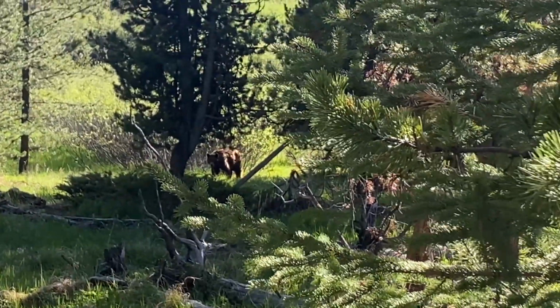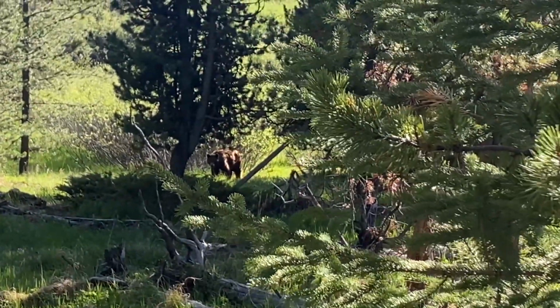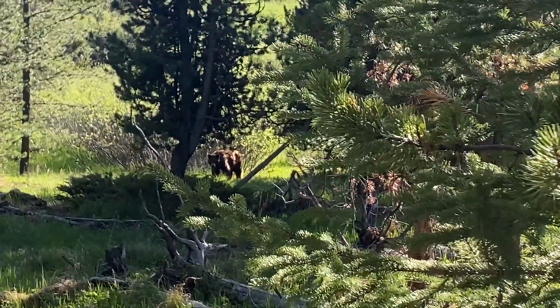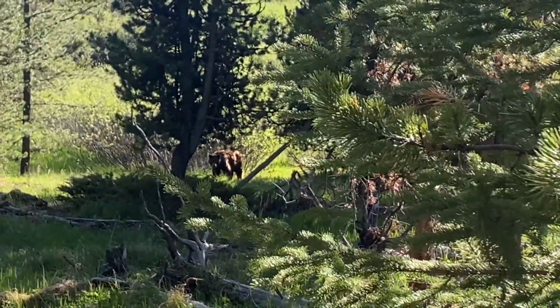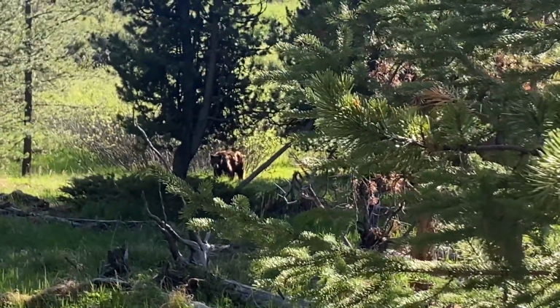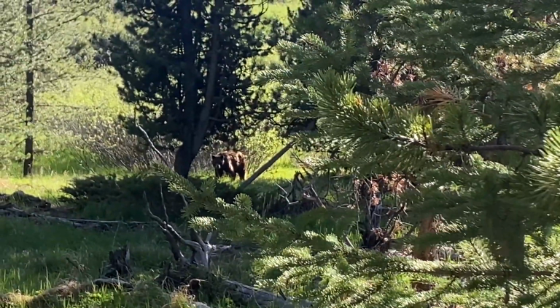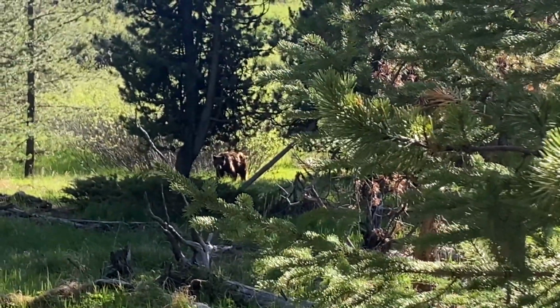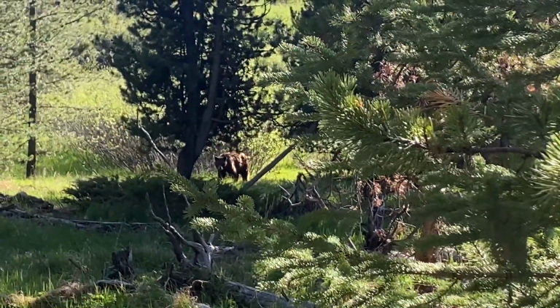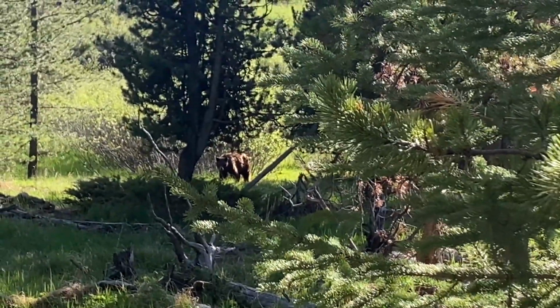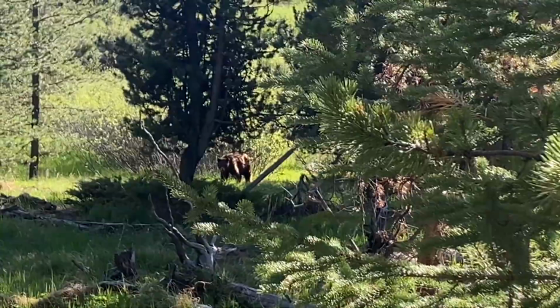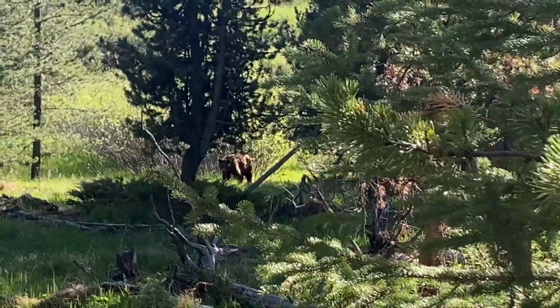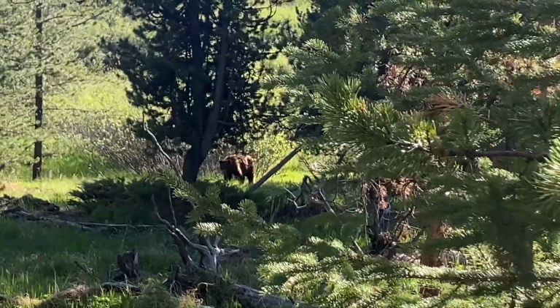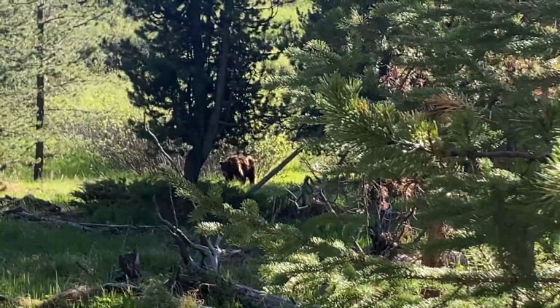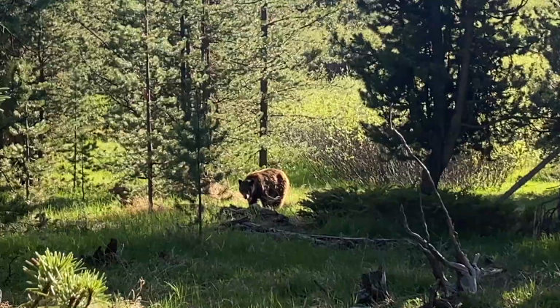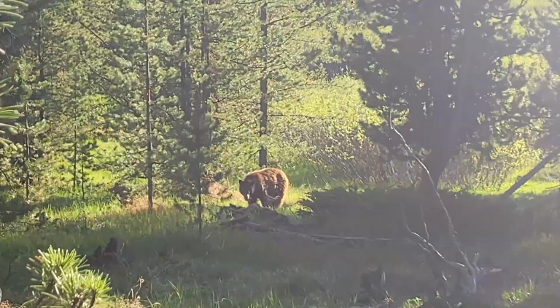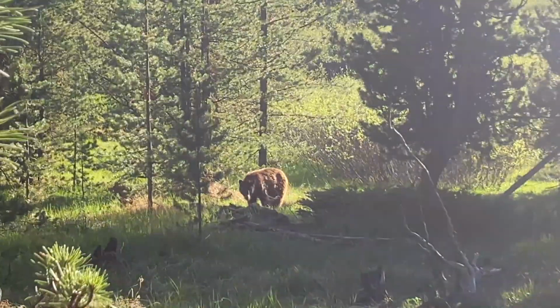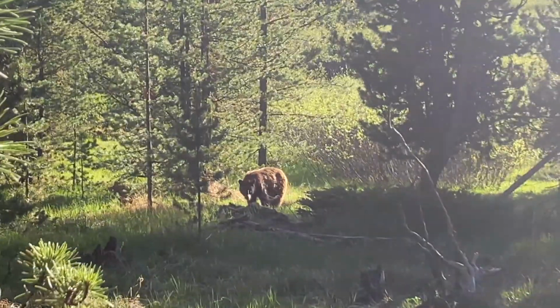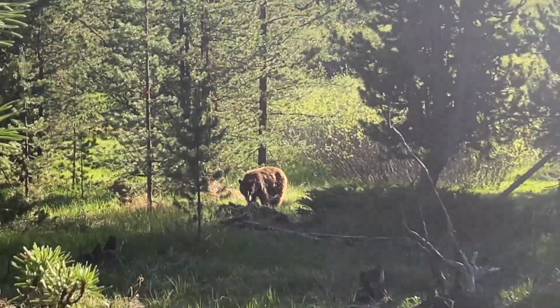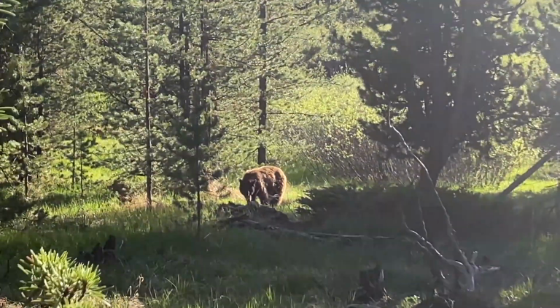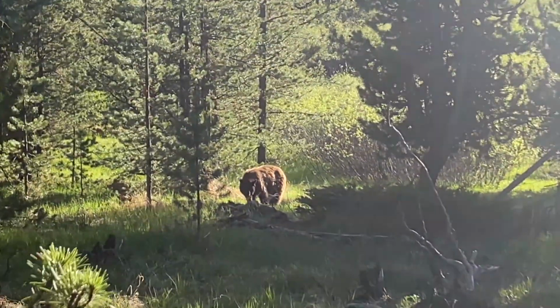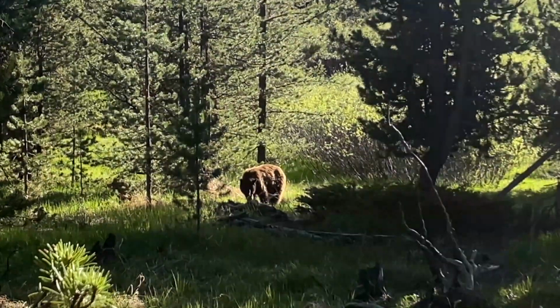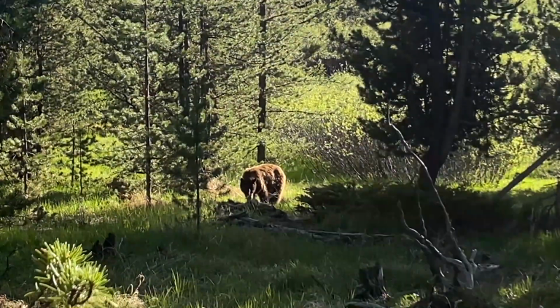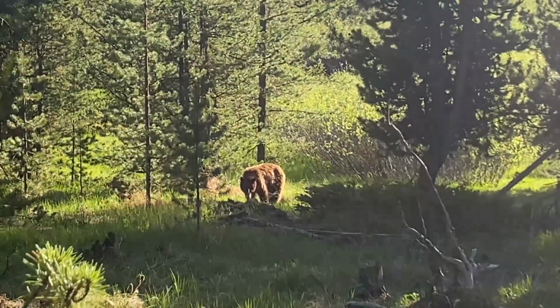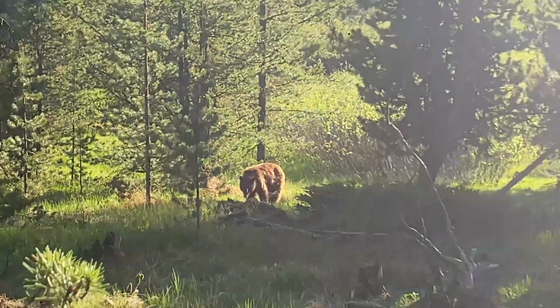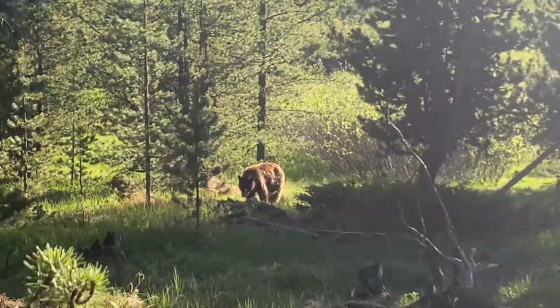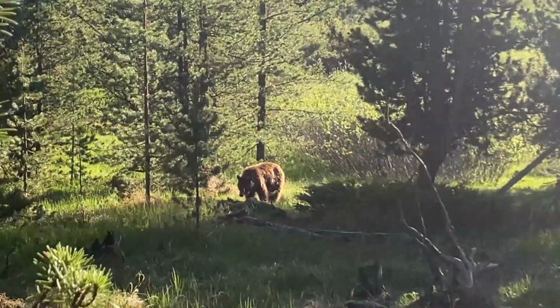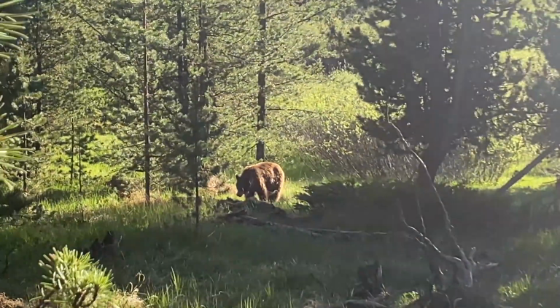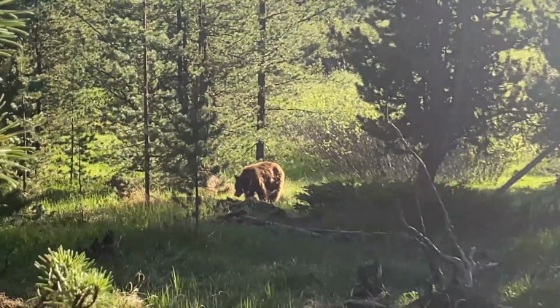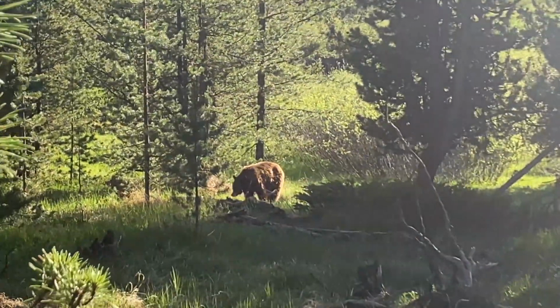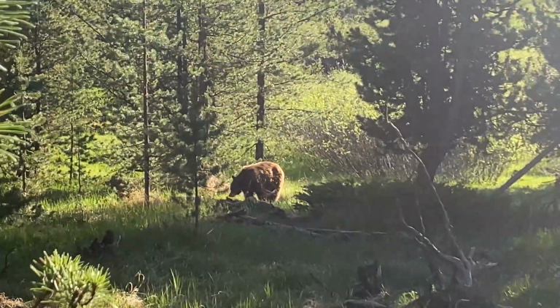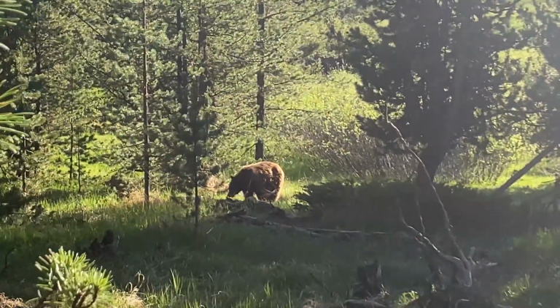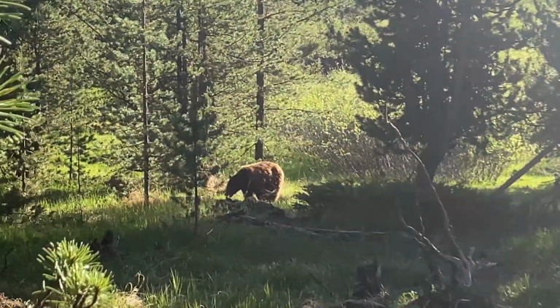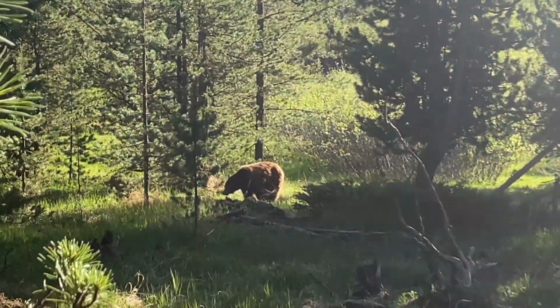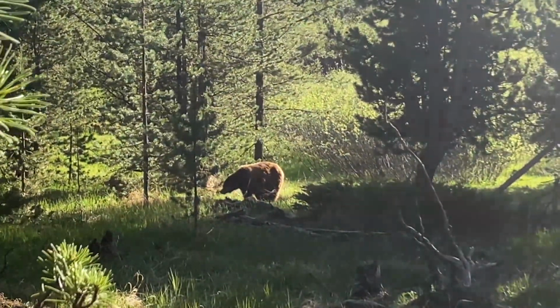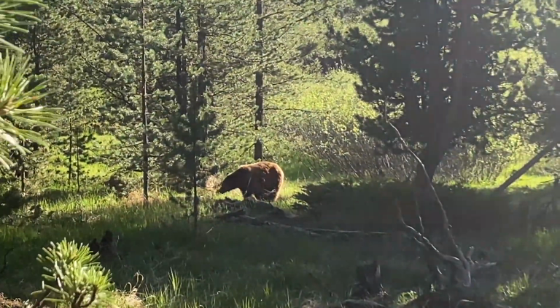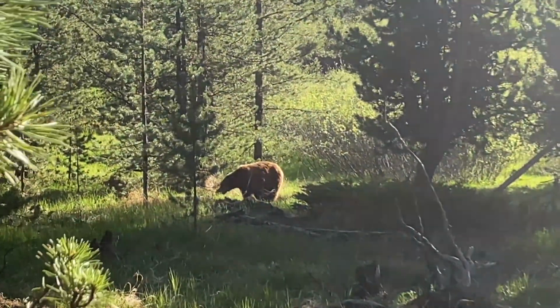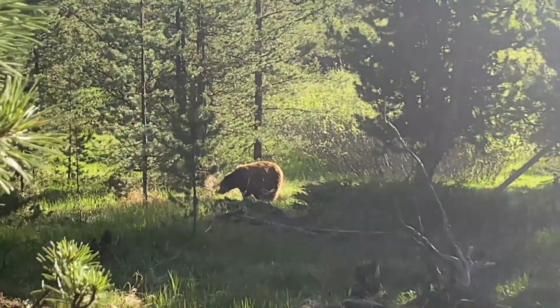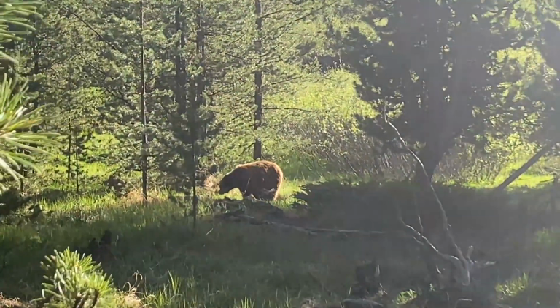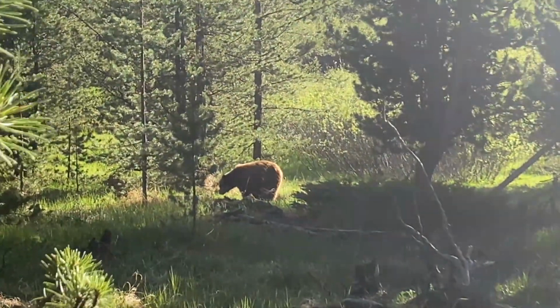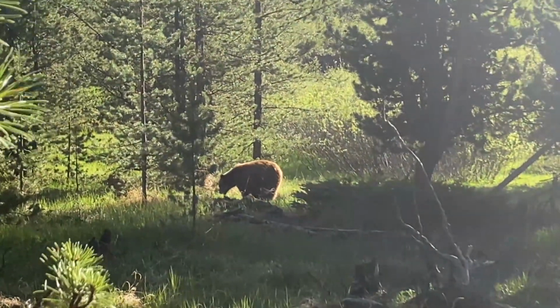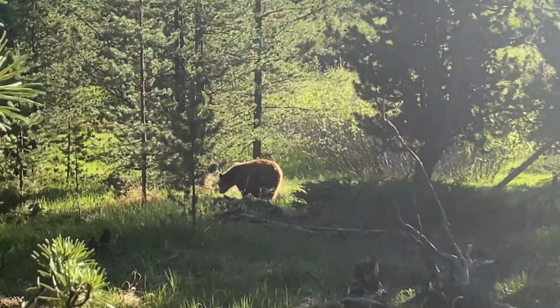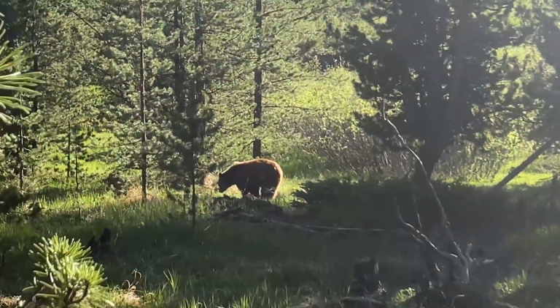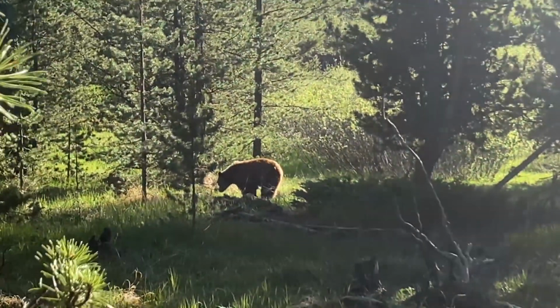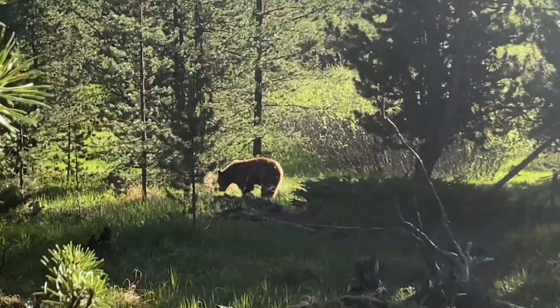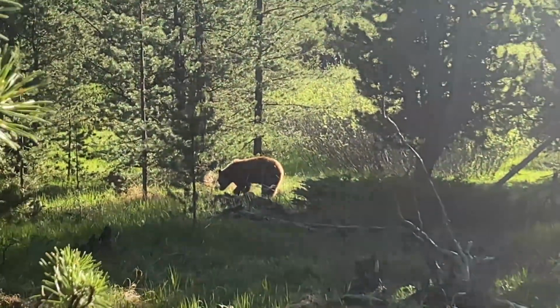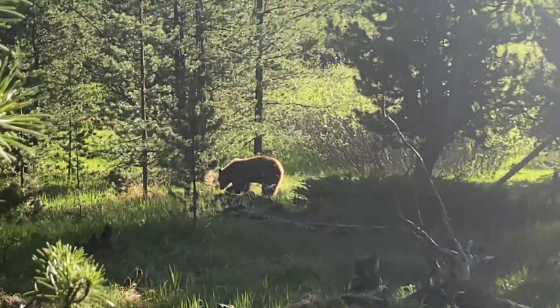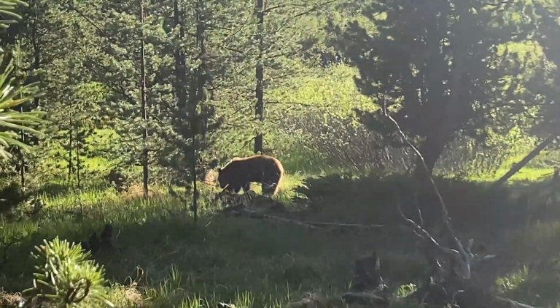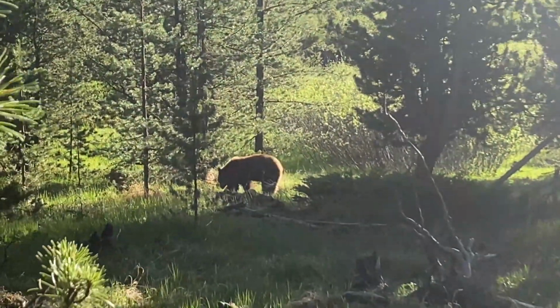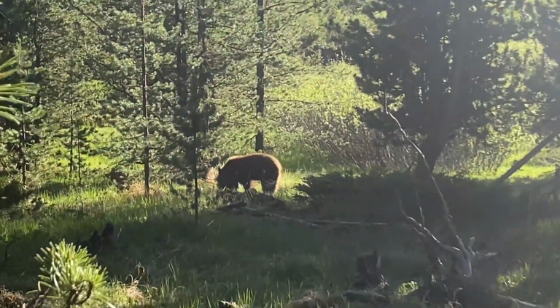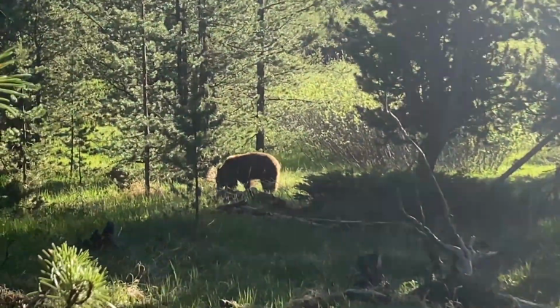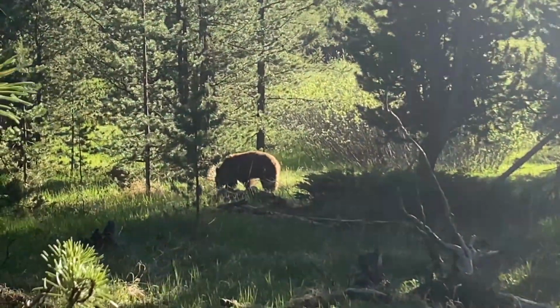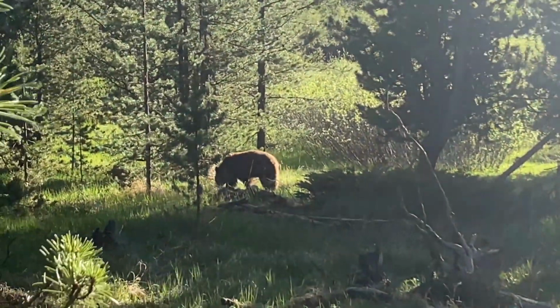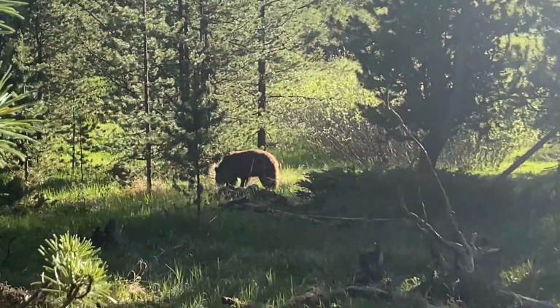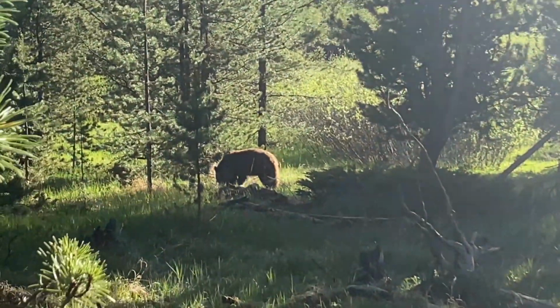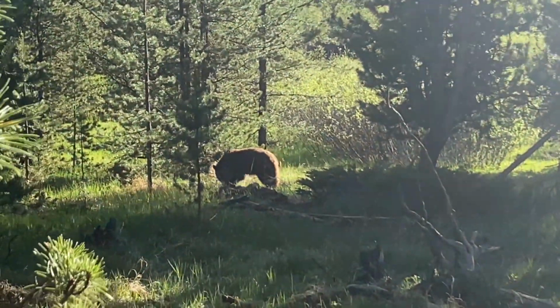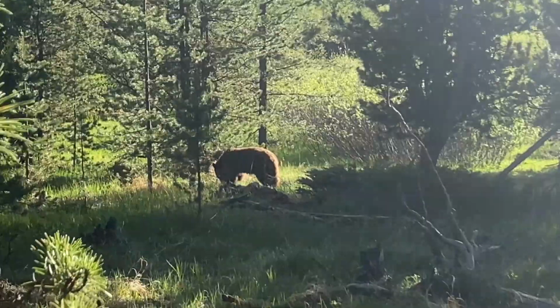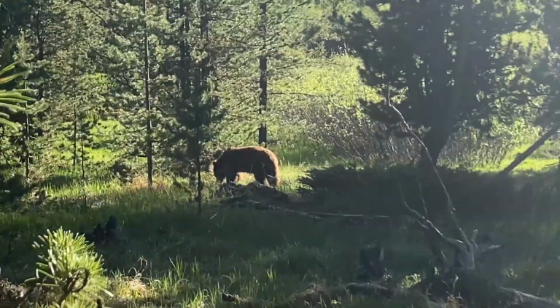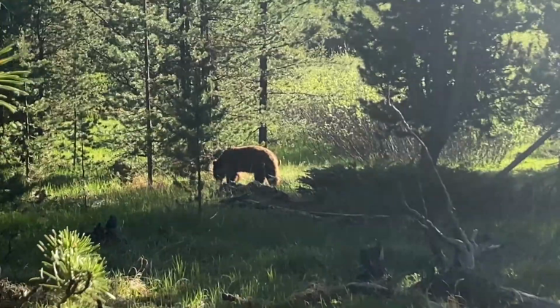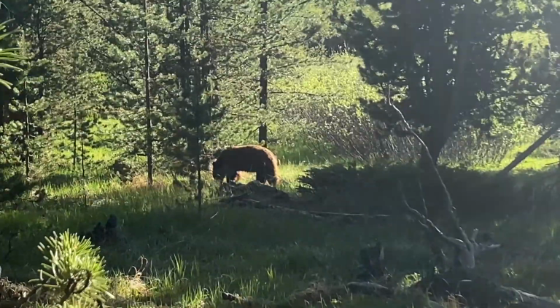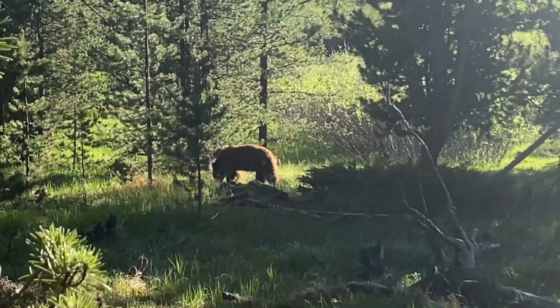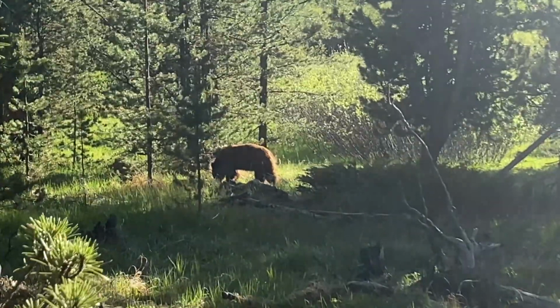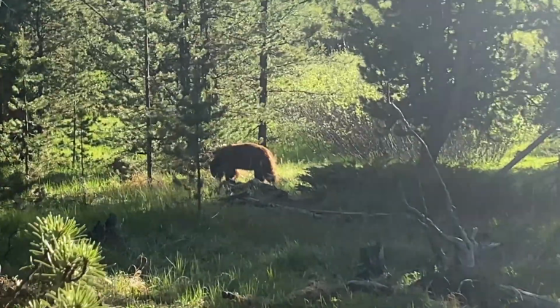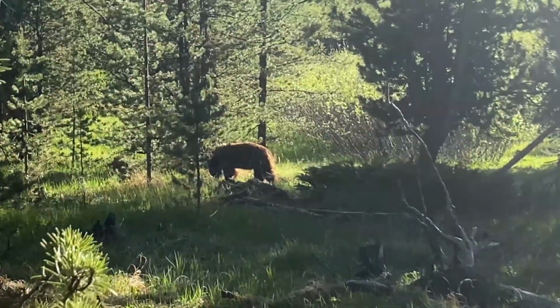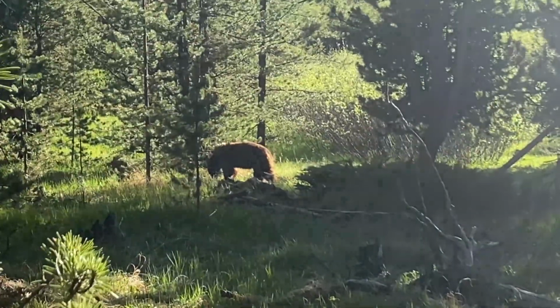On our way to the canyon village, we saw a grizzly bear in the woods. It was a mama bear with a cub who was hiding in the bushes.